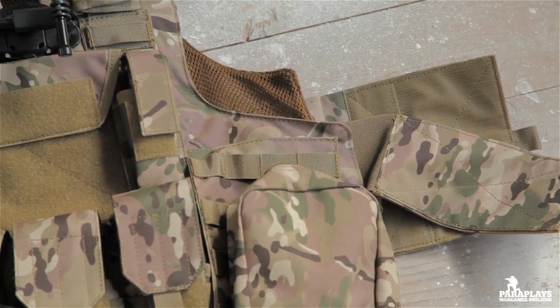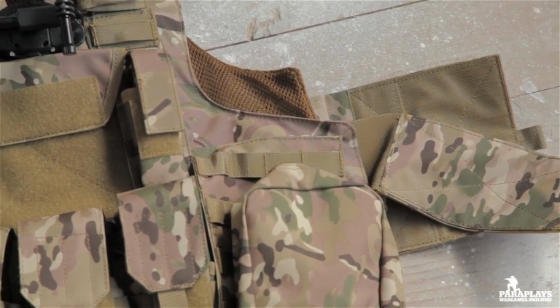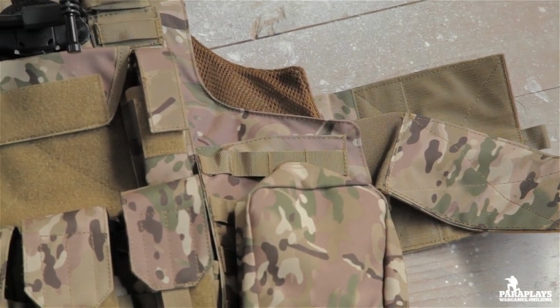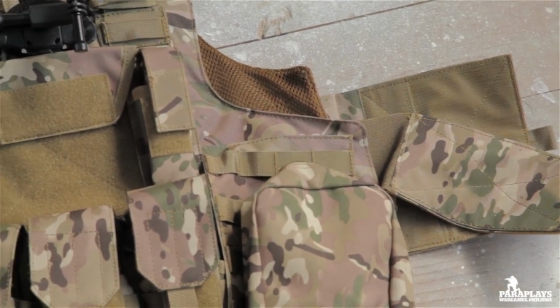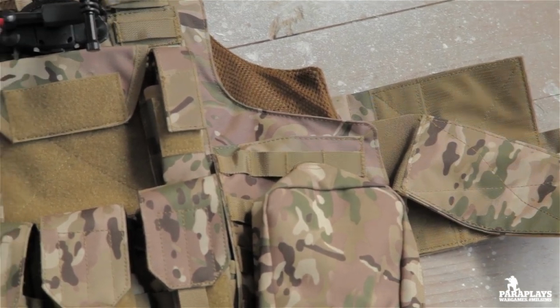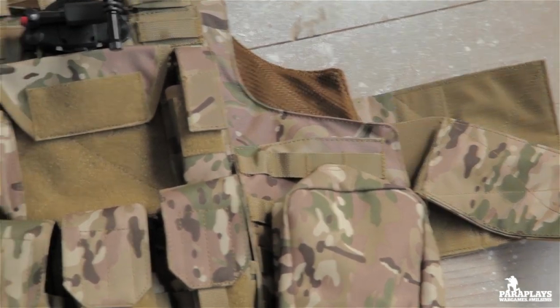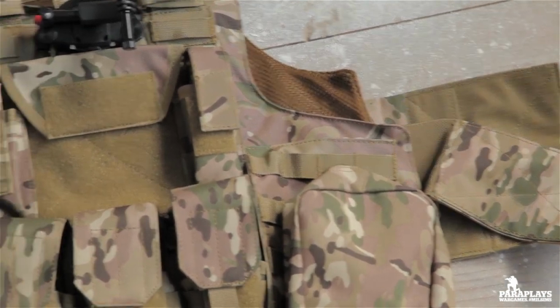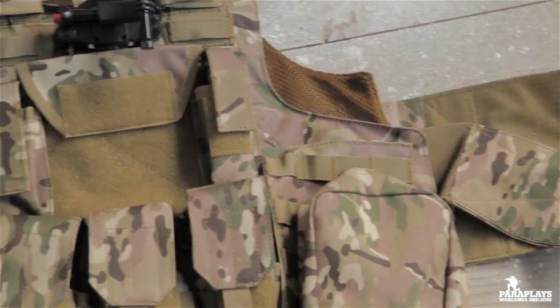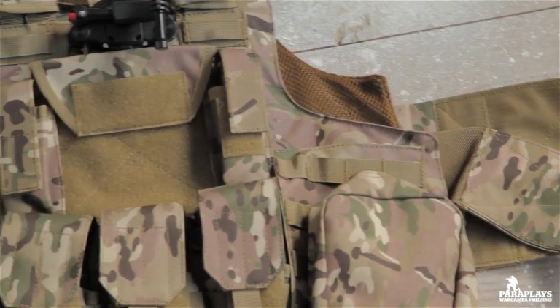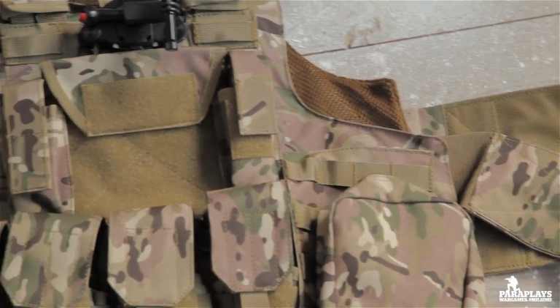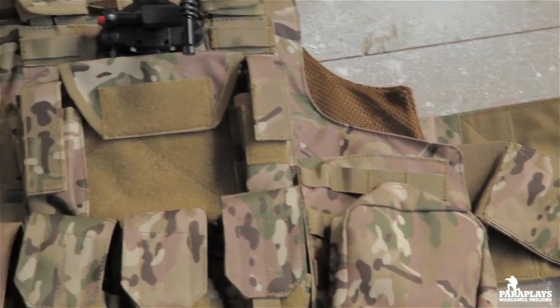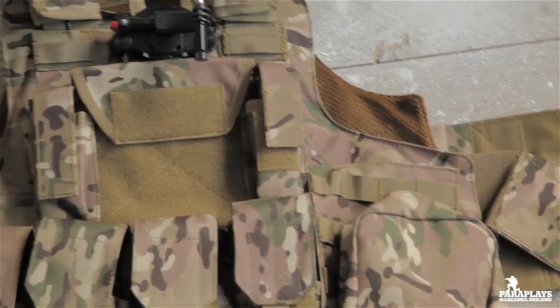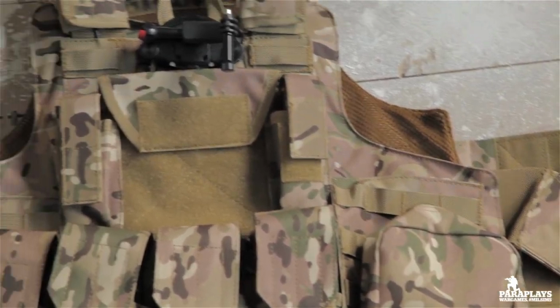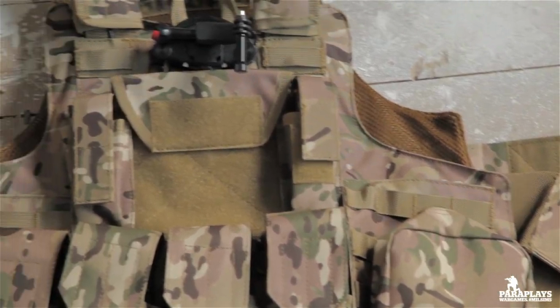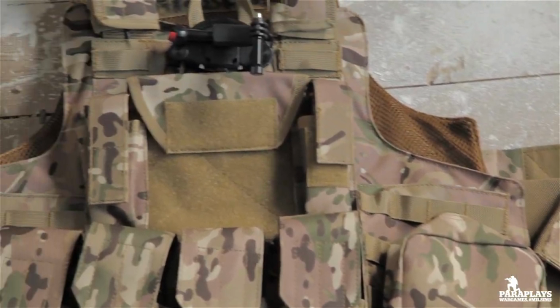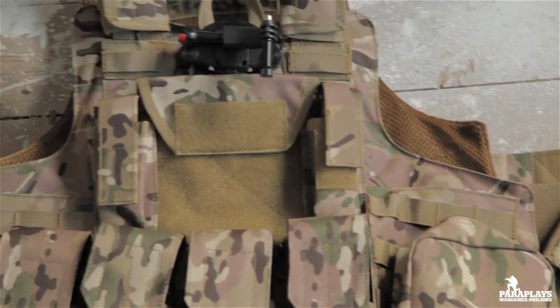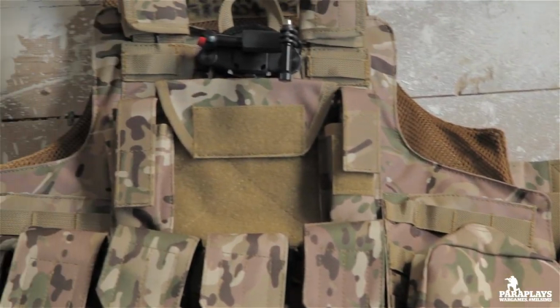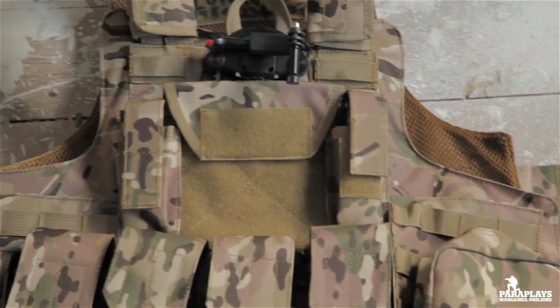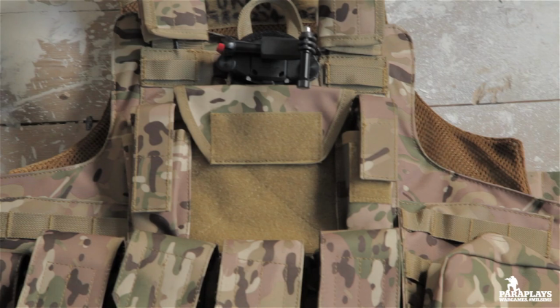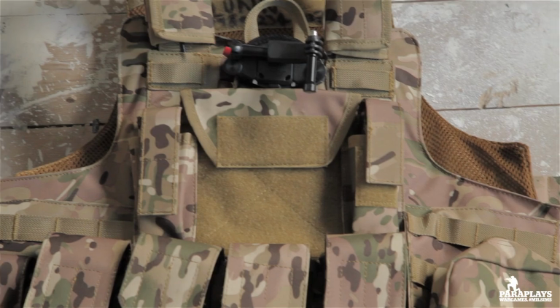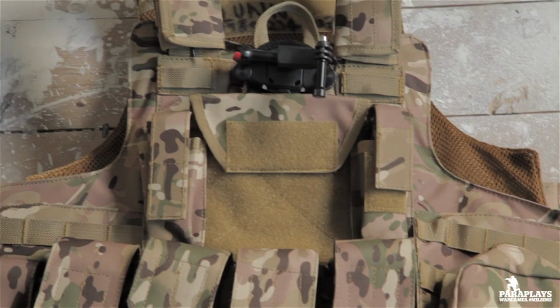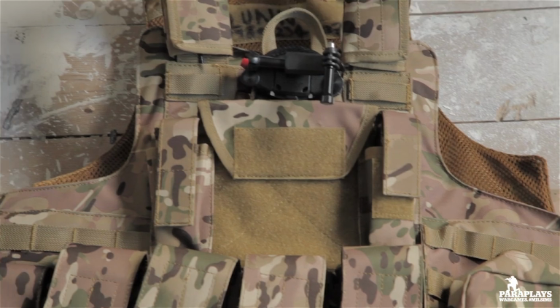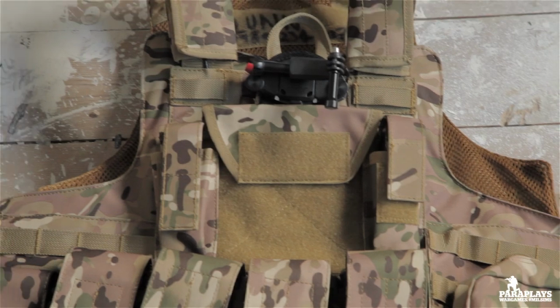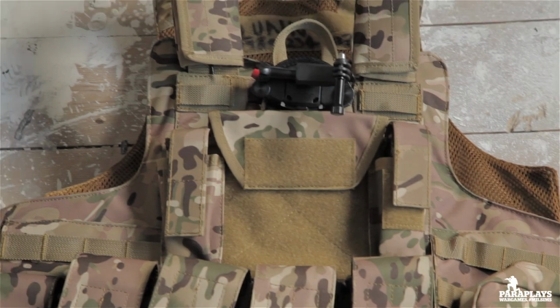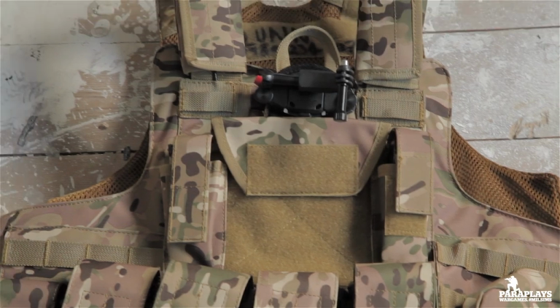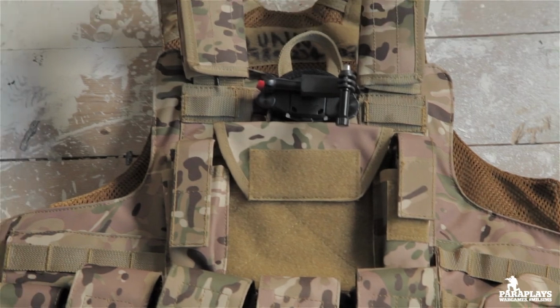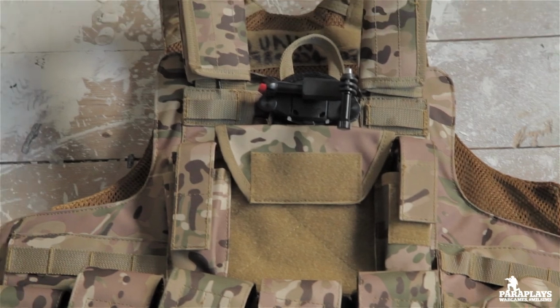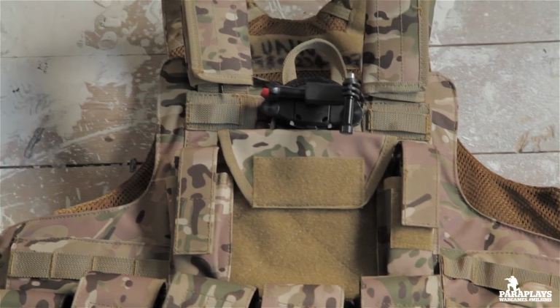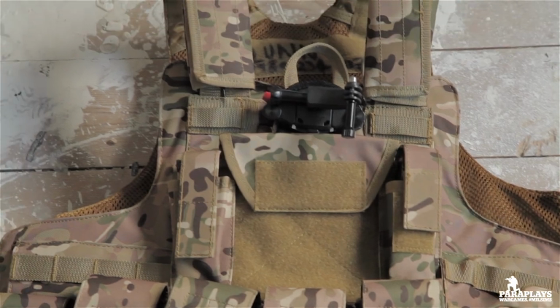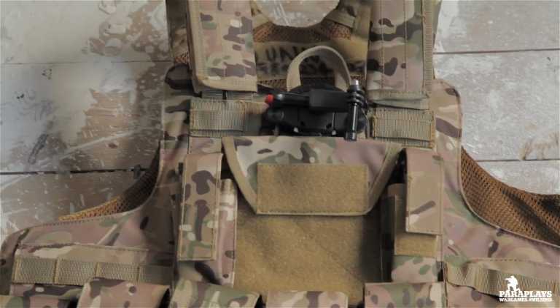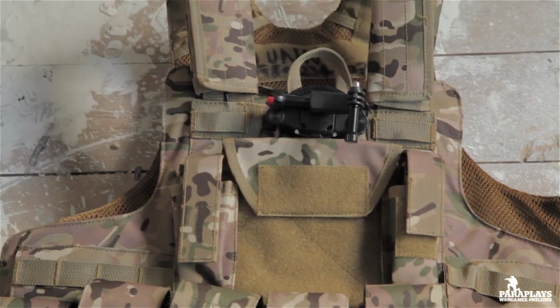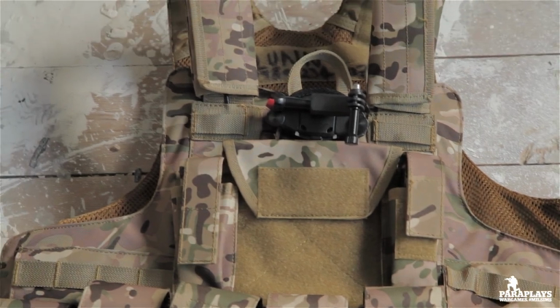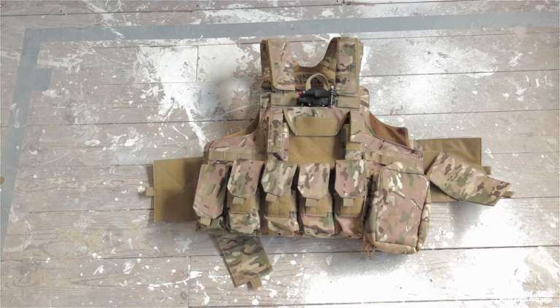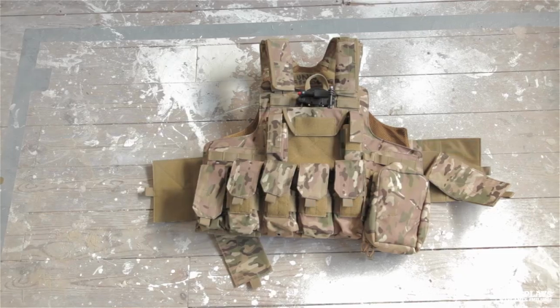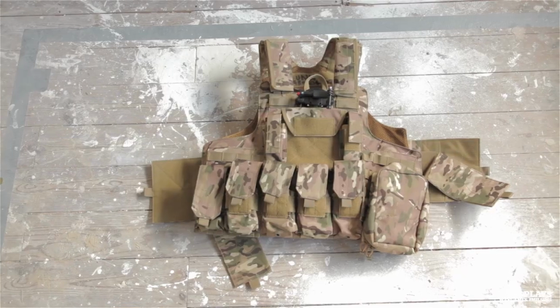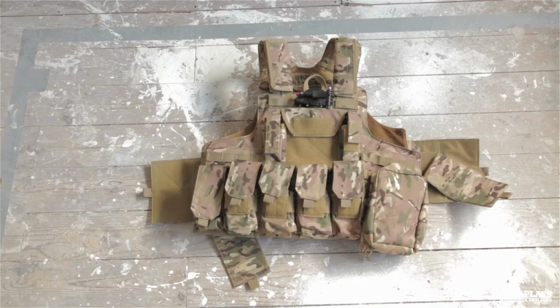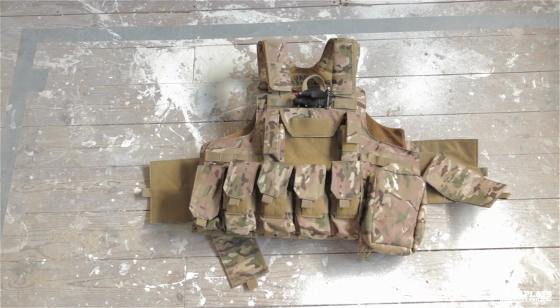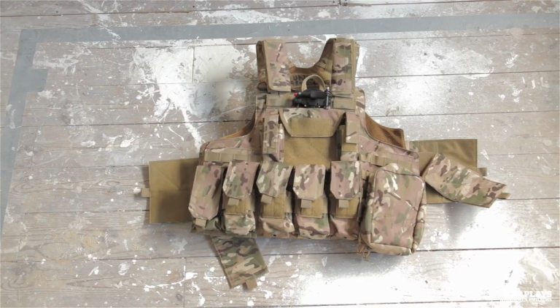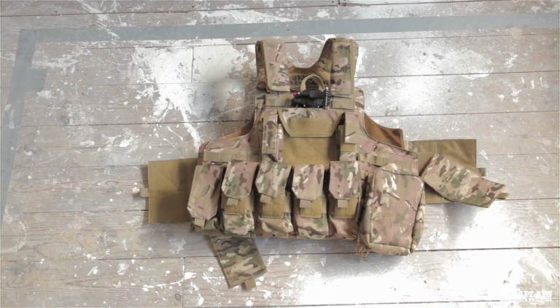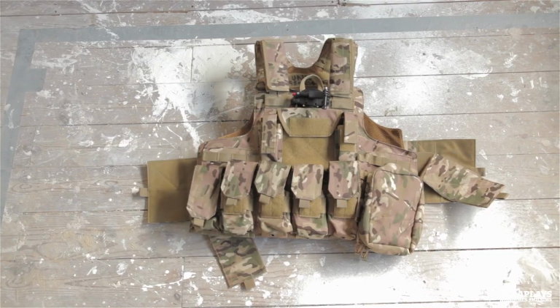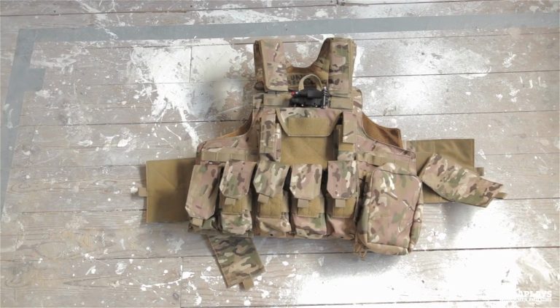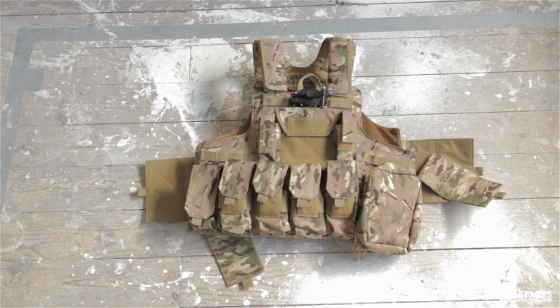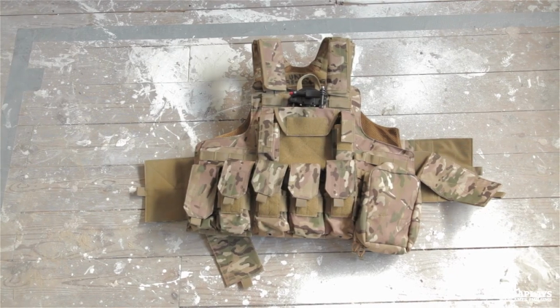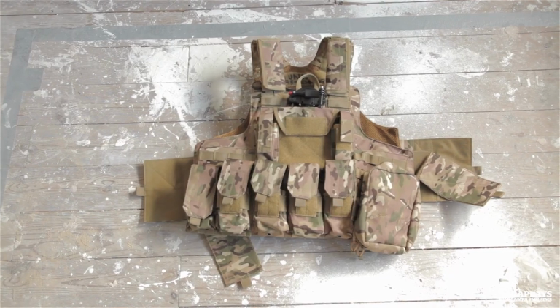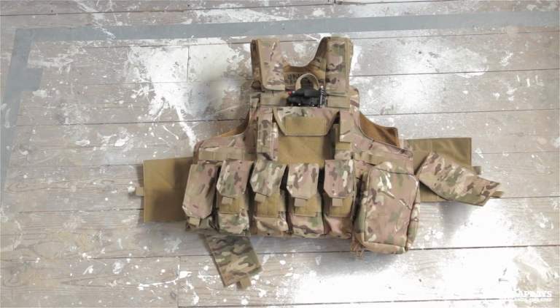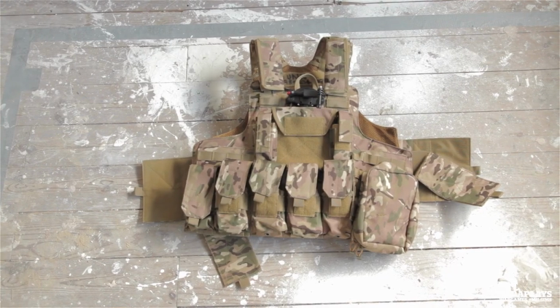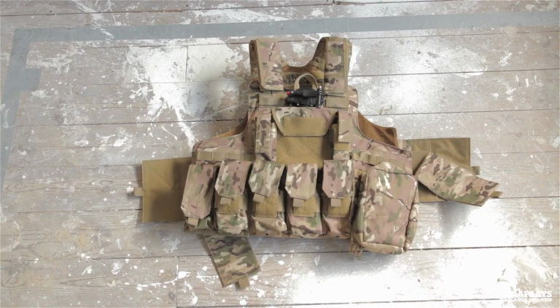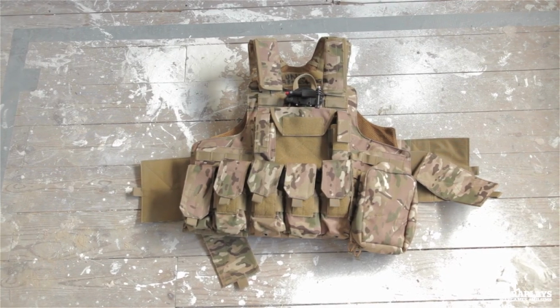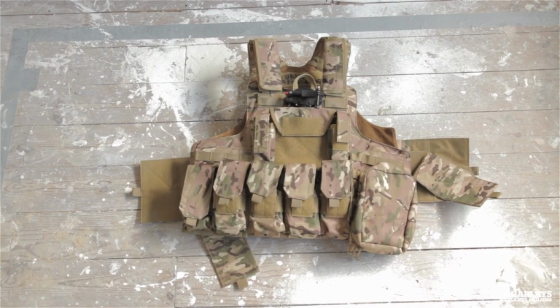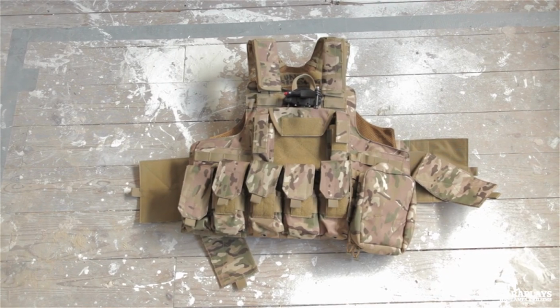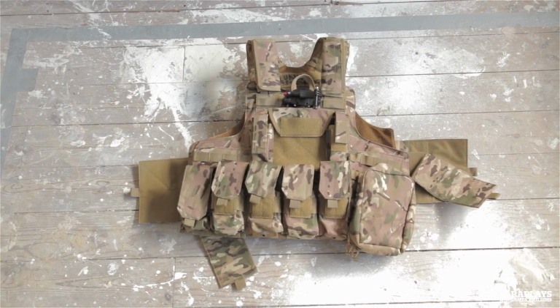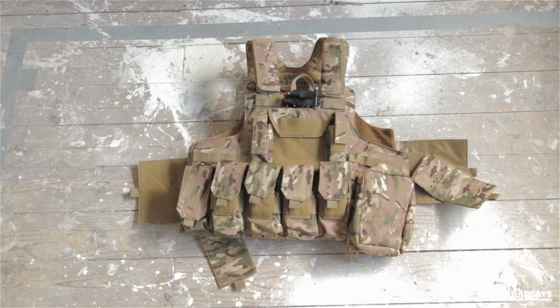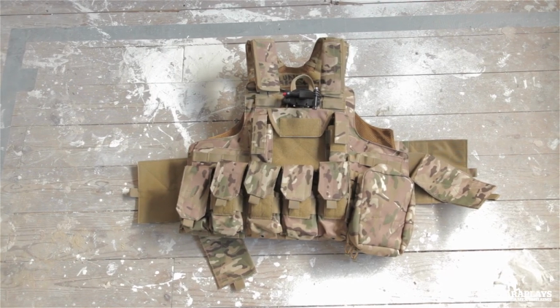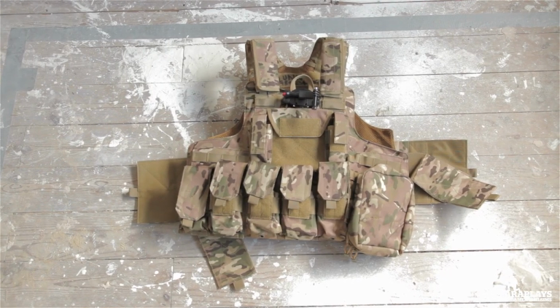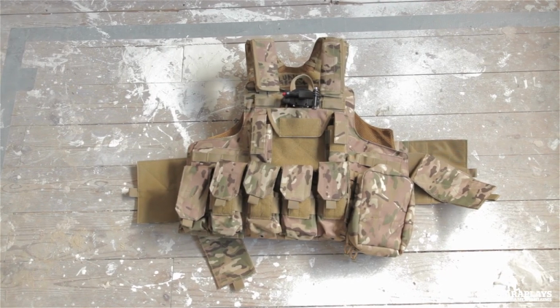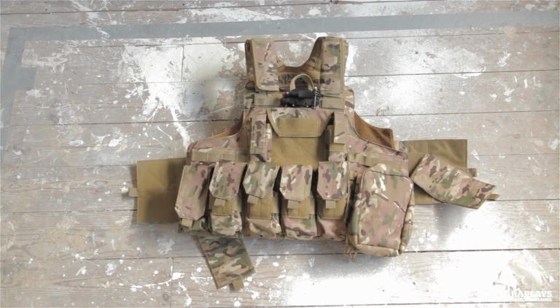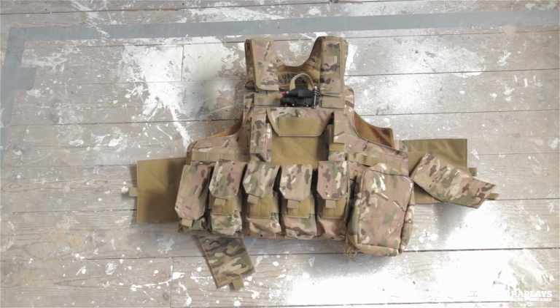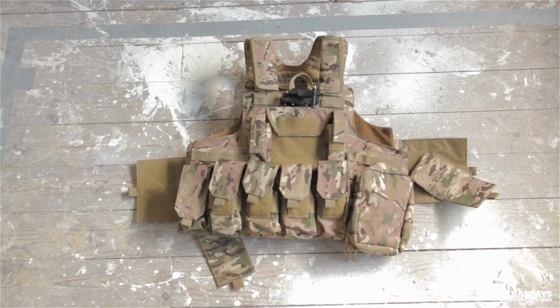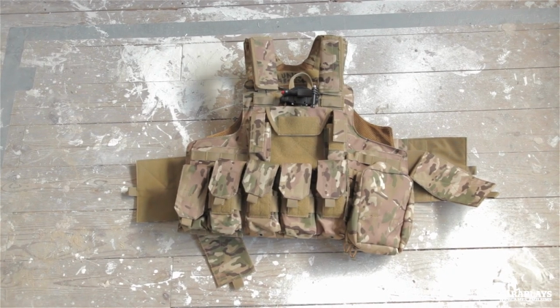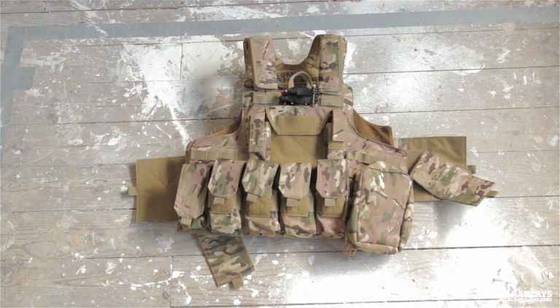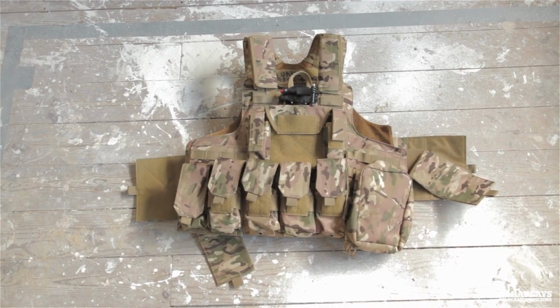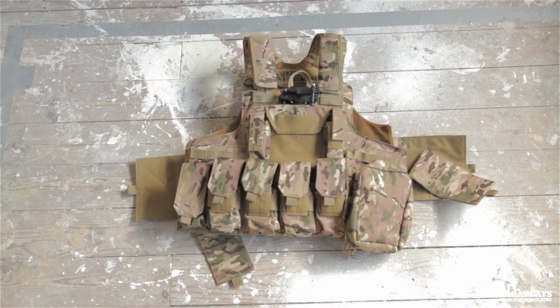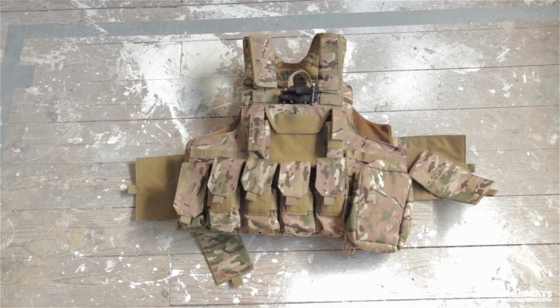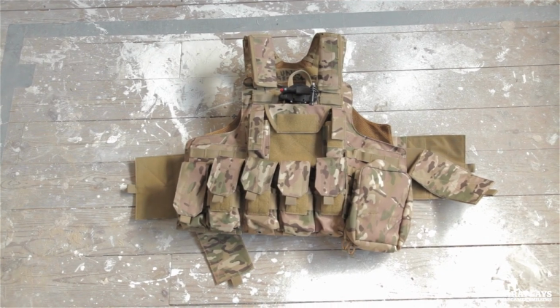There are lots of places for BBs, extra magazines, medical aid — you name it, it can all go in this vest.